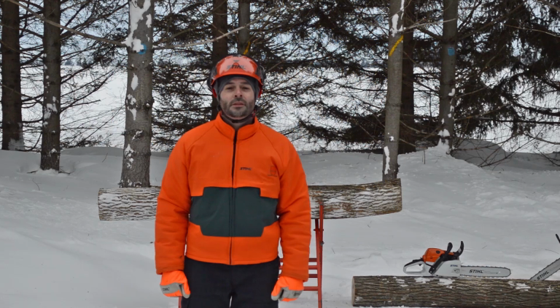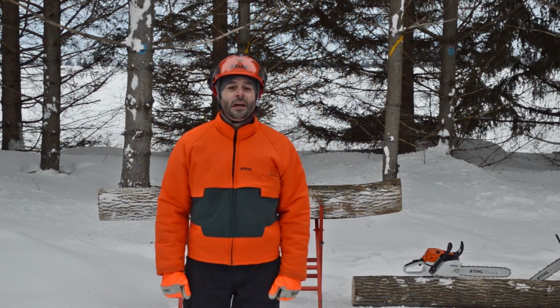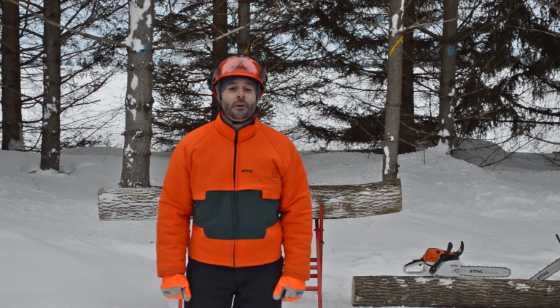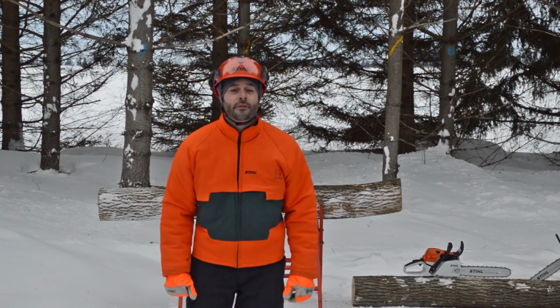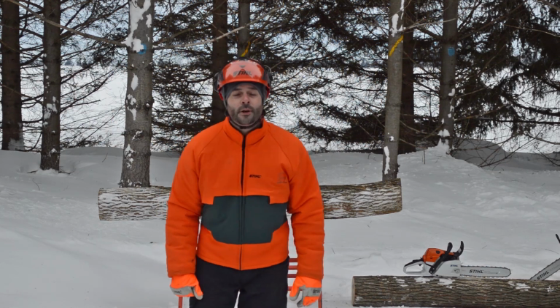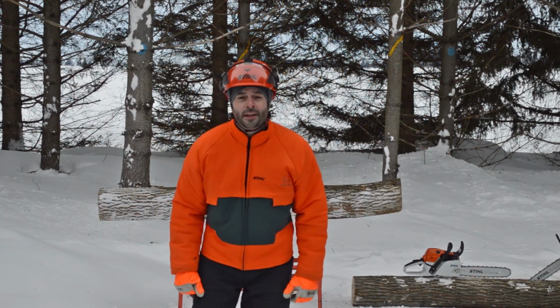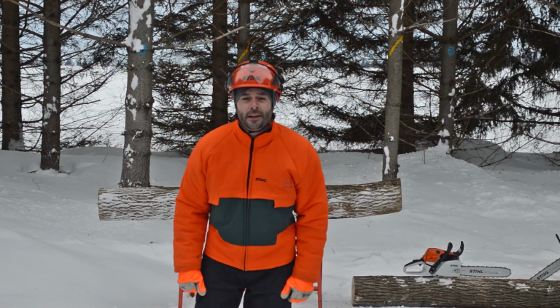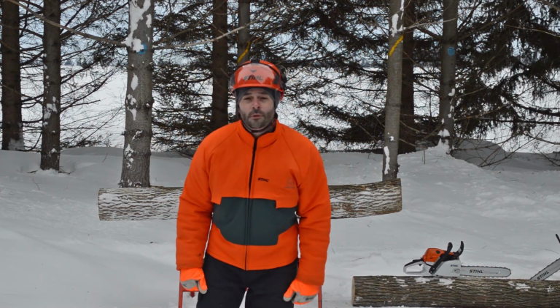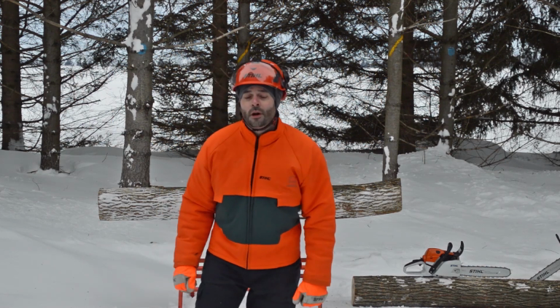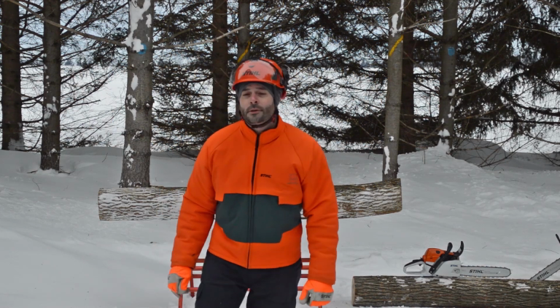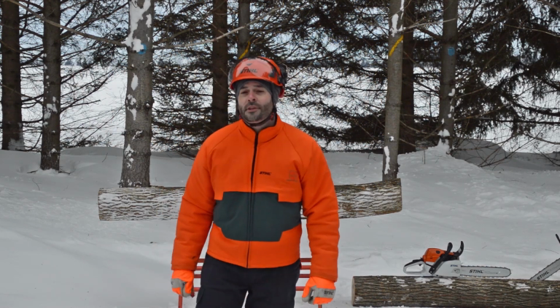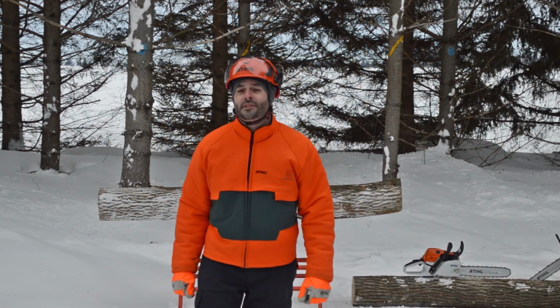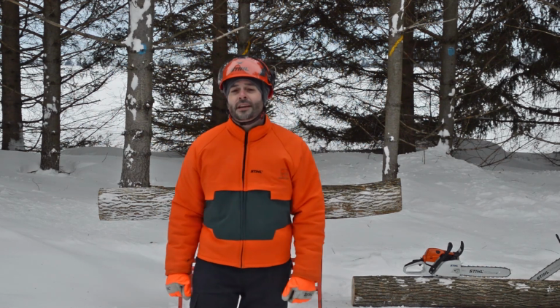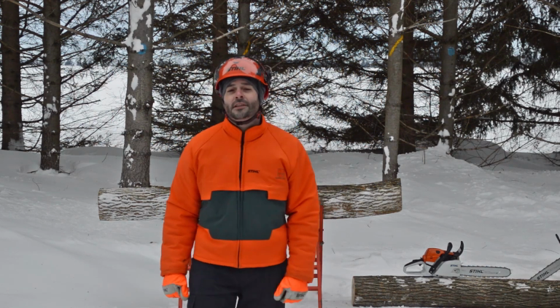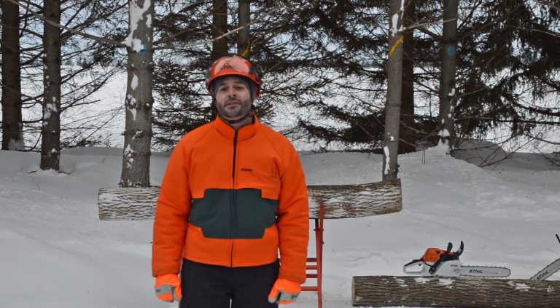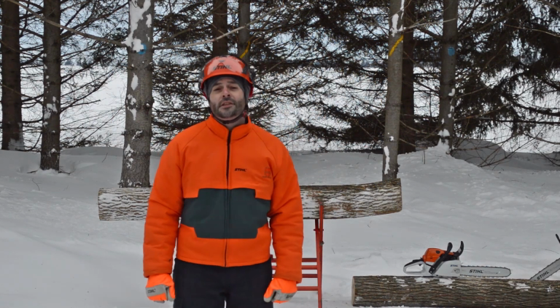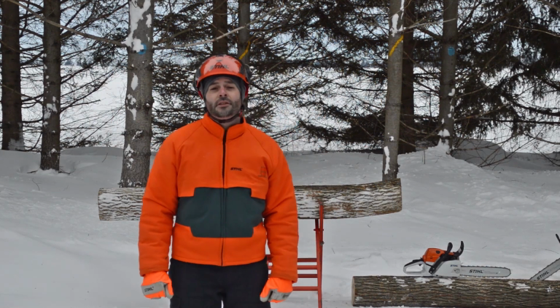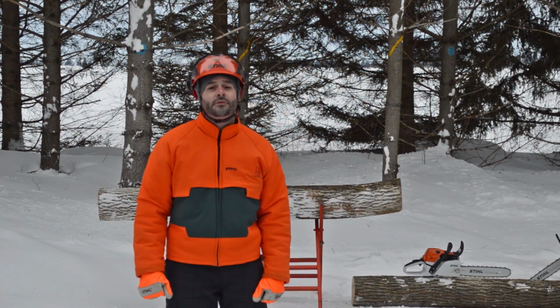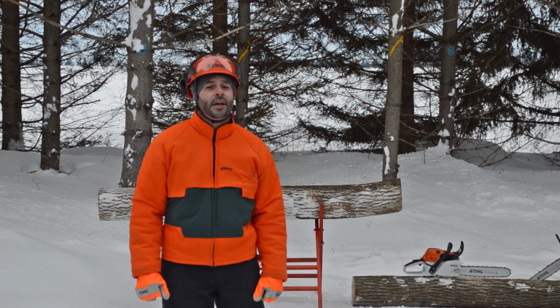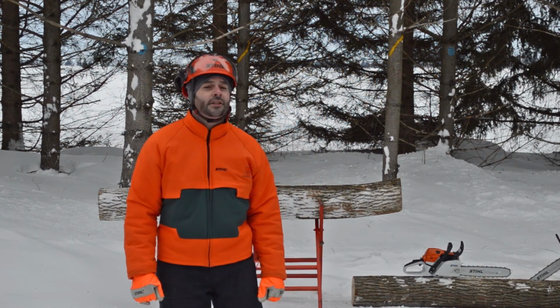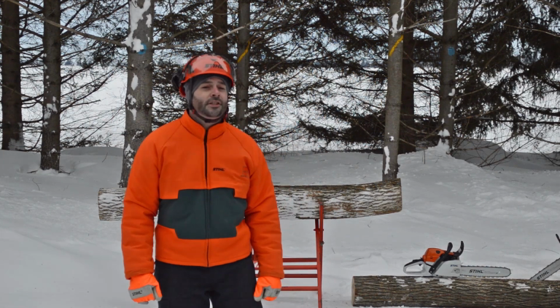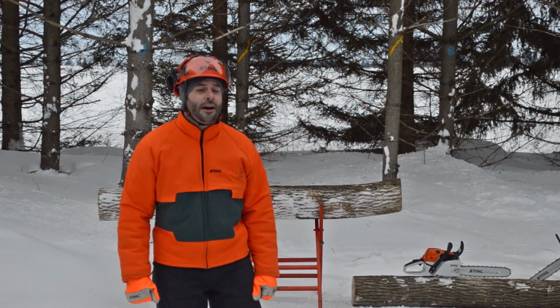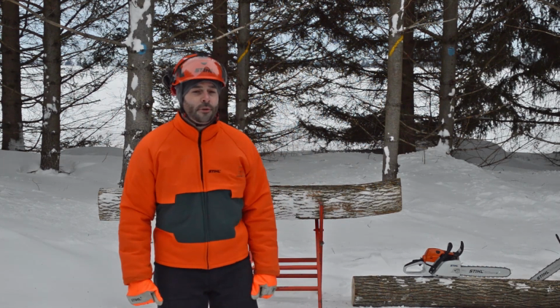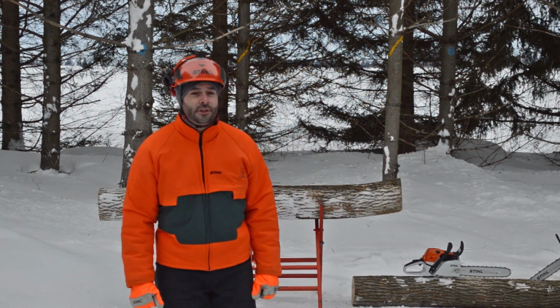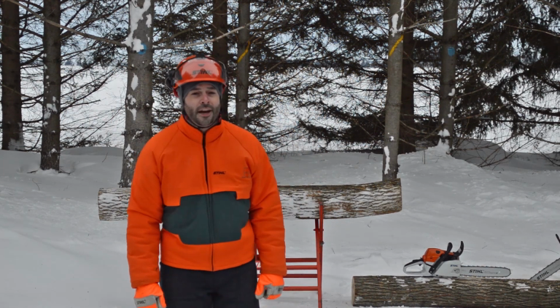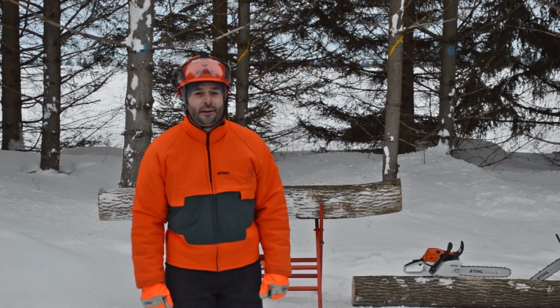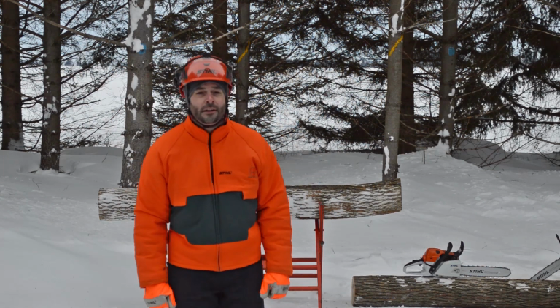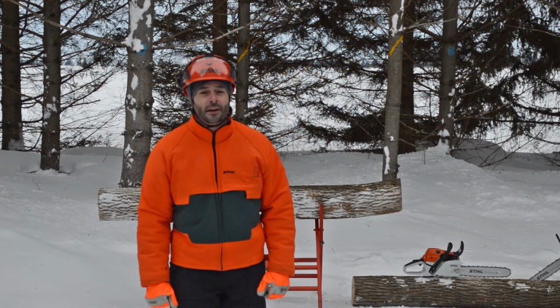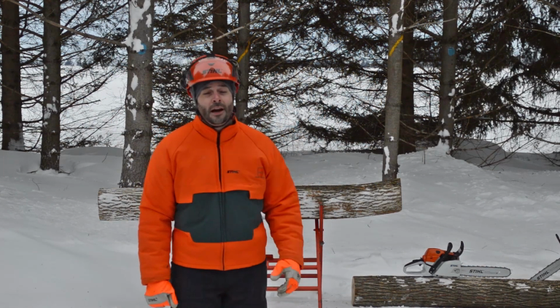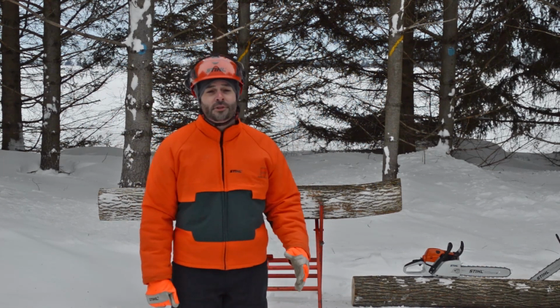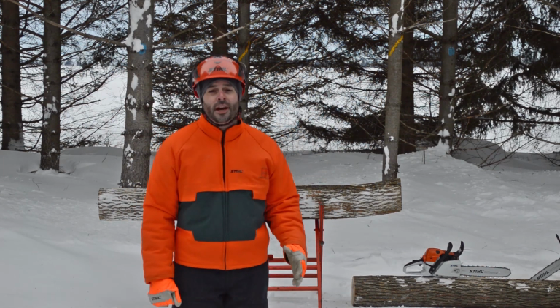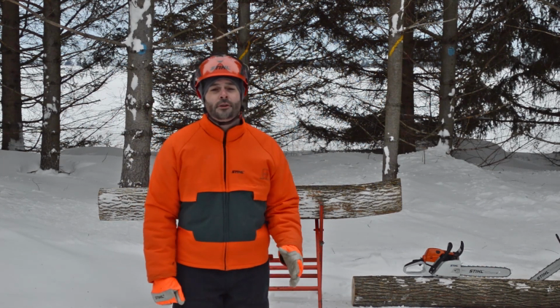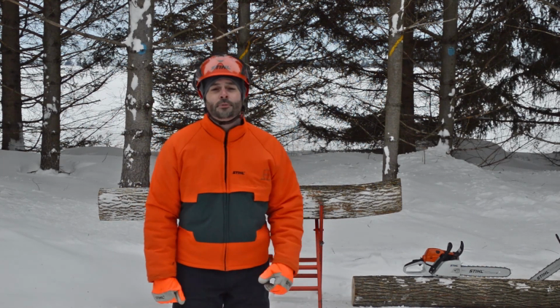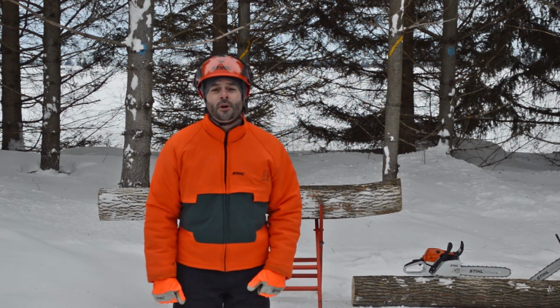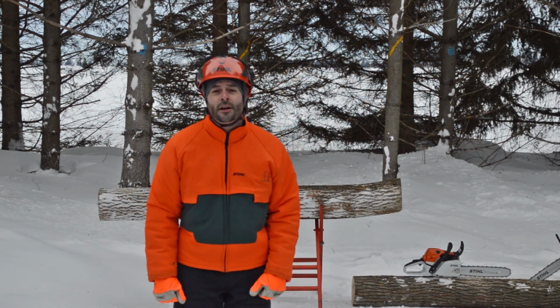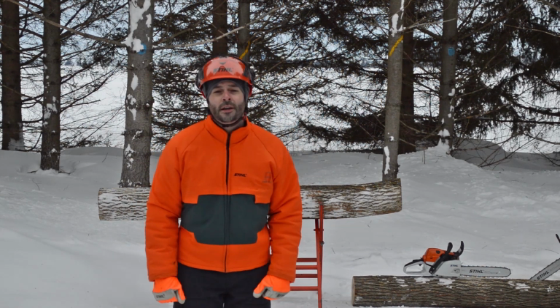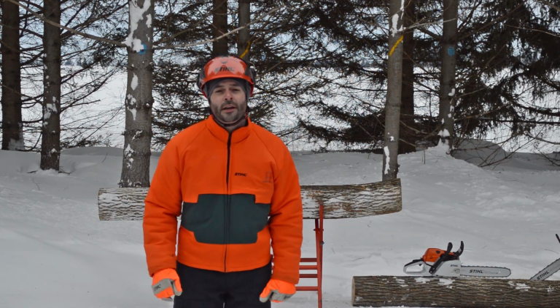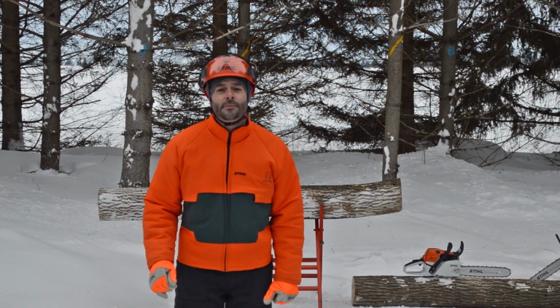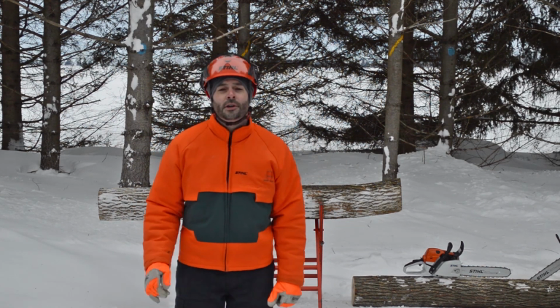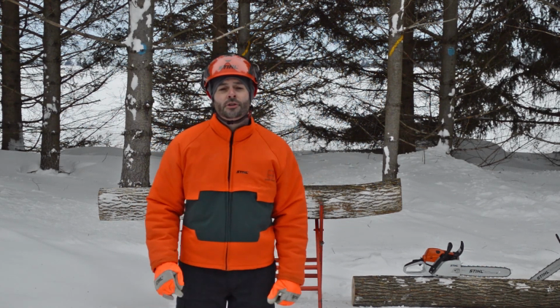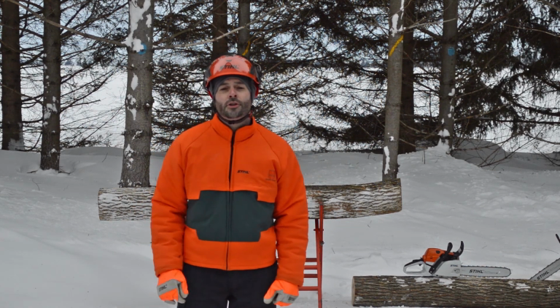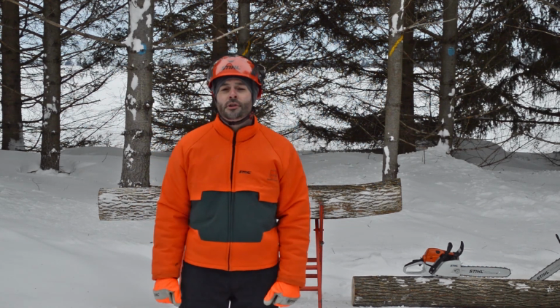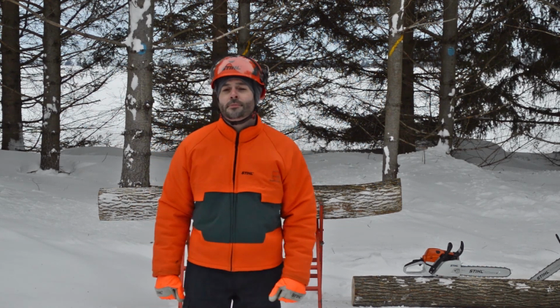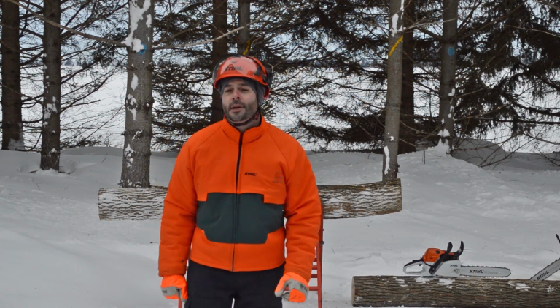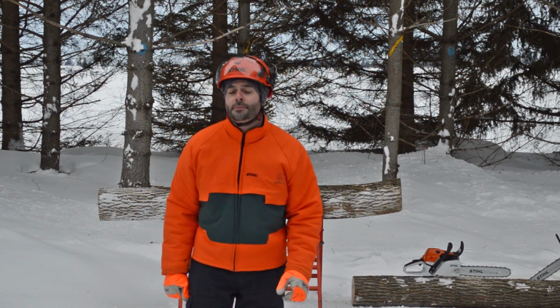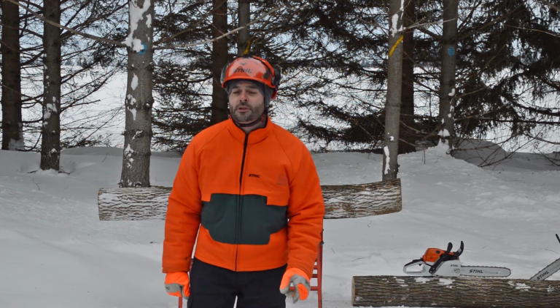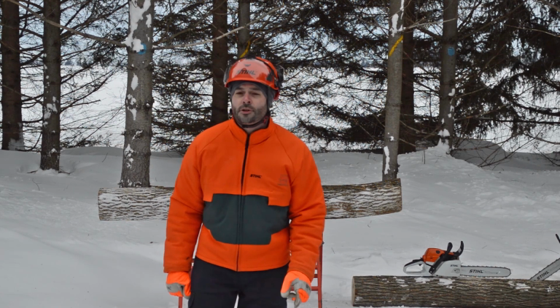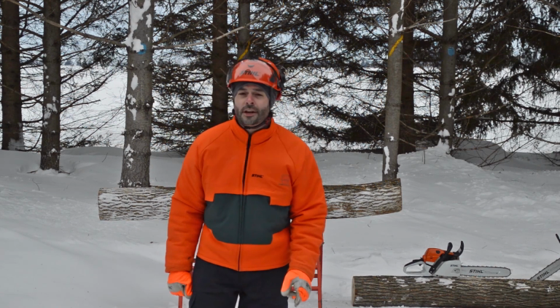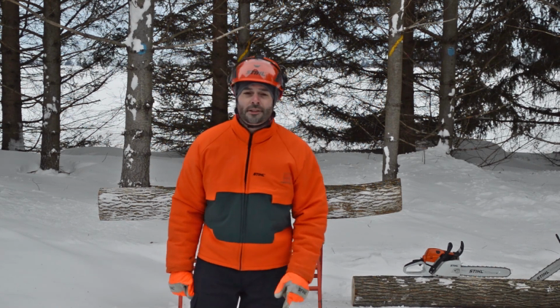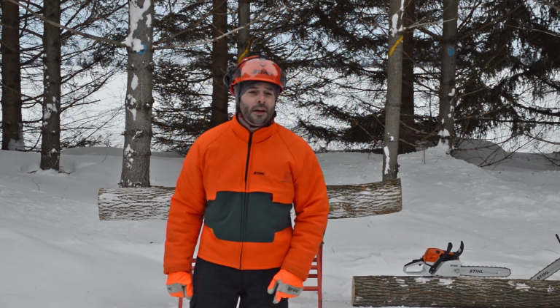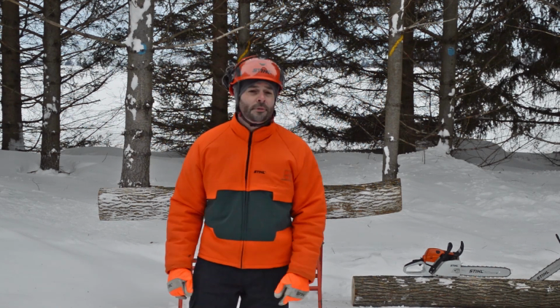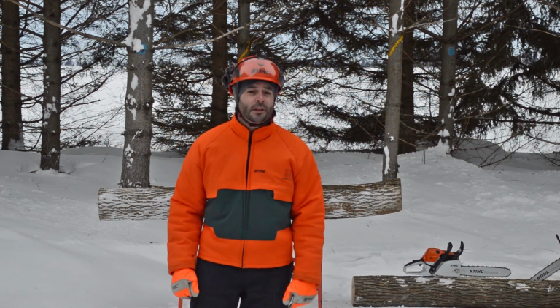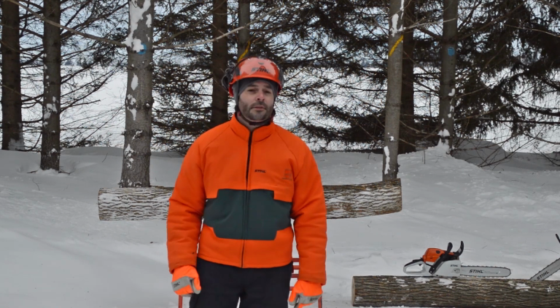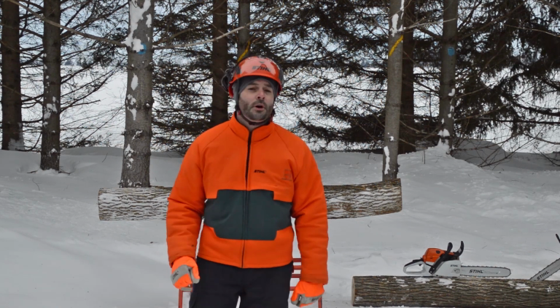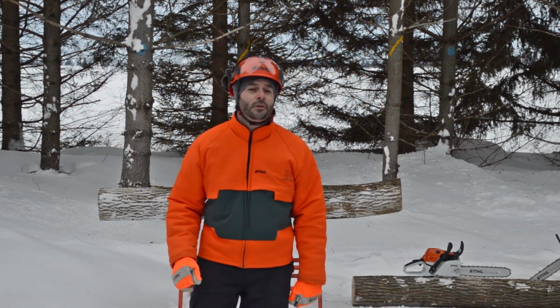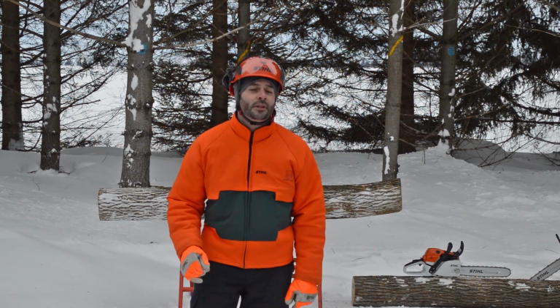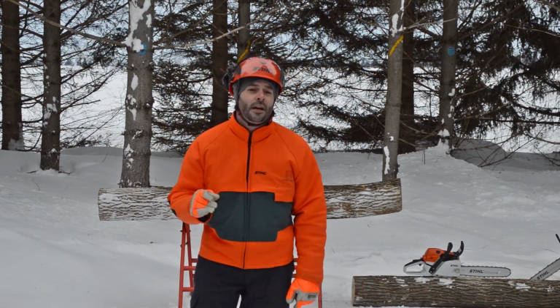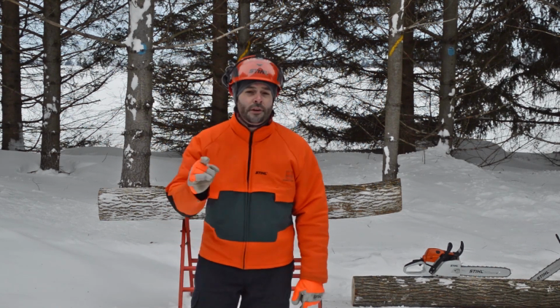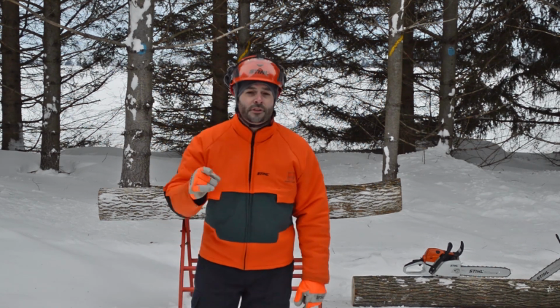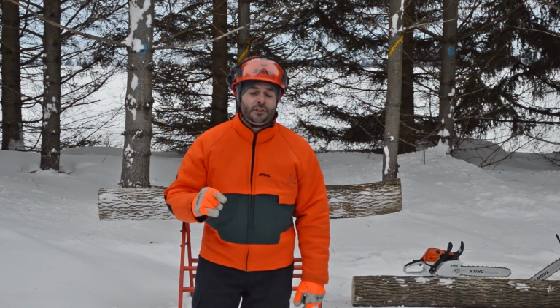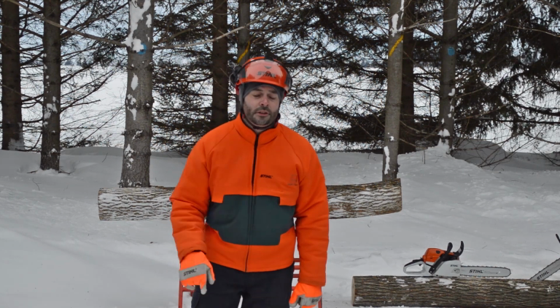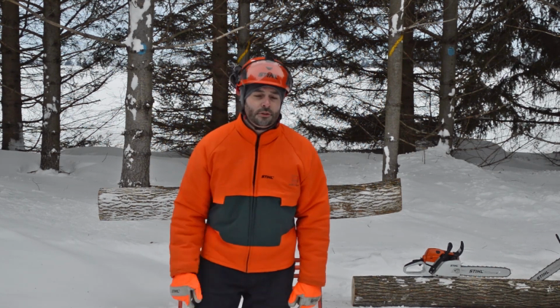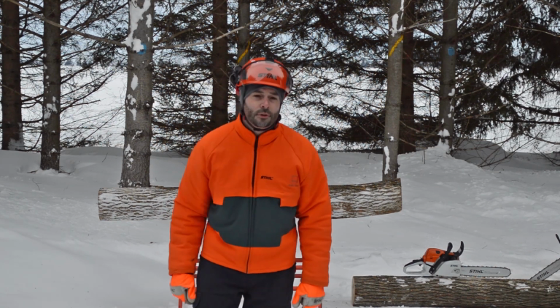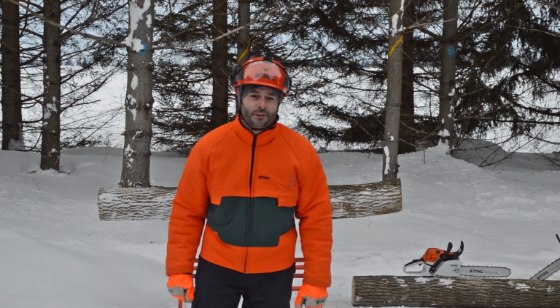Hello everybody, and welcome to the second season of Tech Chat with Chad. I'm Chad Dubois, and I'm here to show you some tips and tricks to help you get the most out of your Stihl tools.